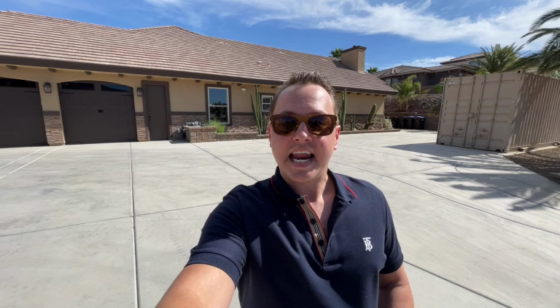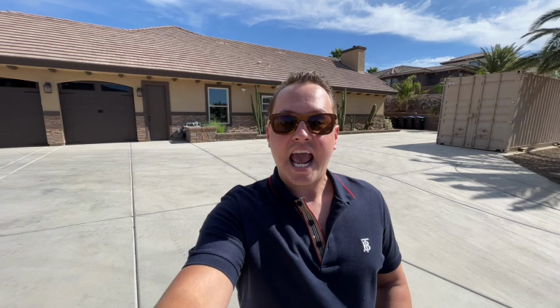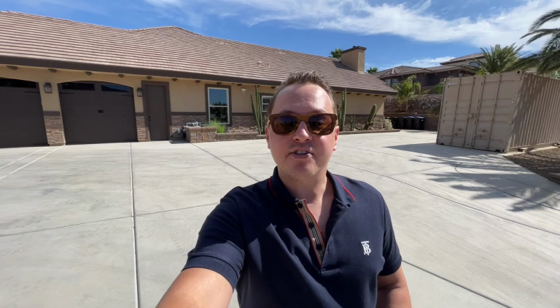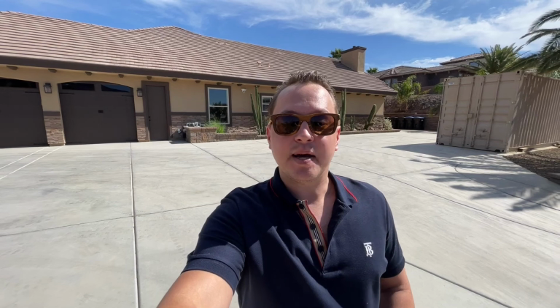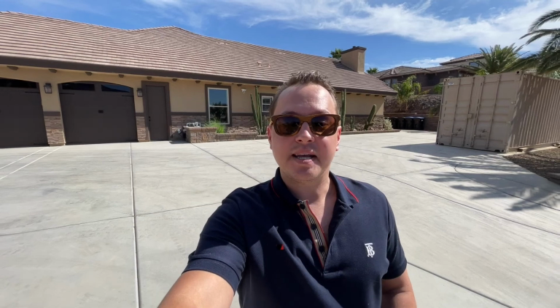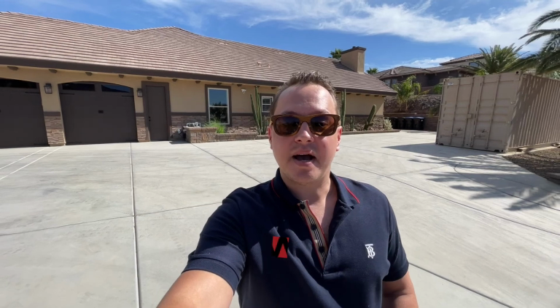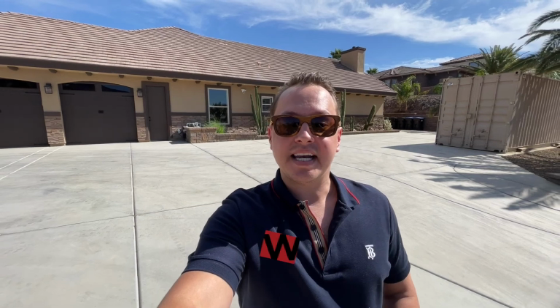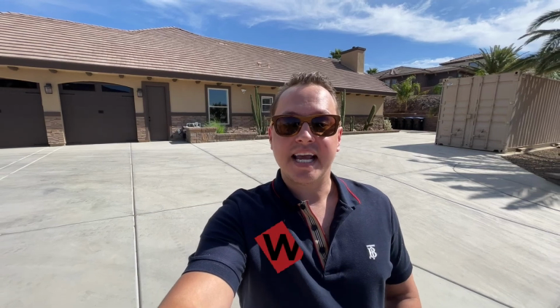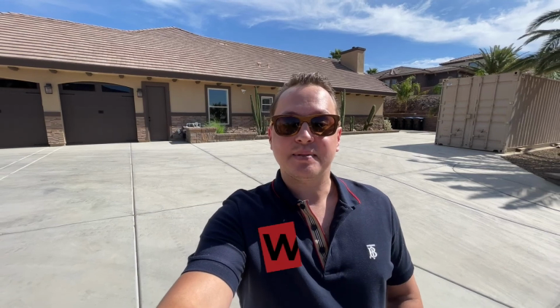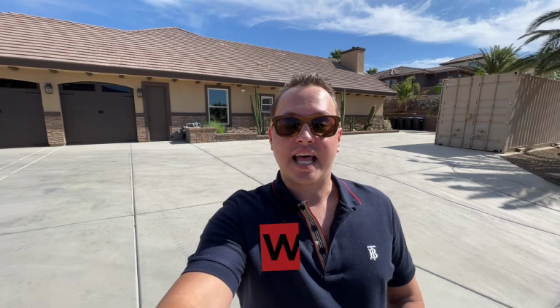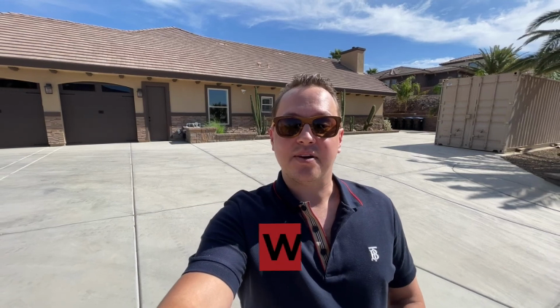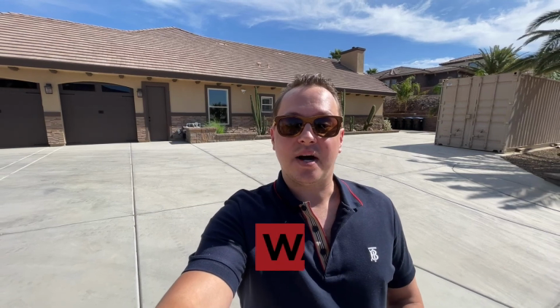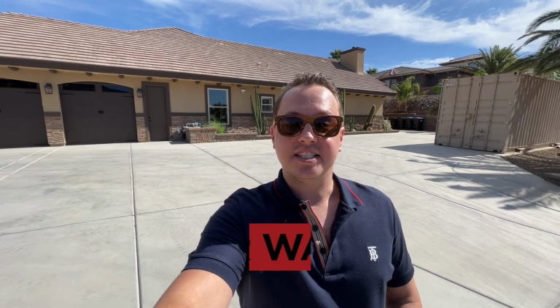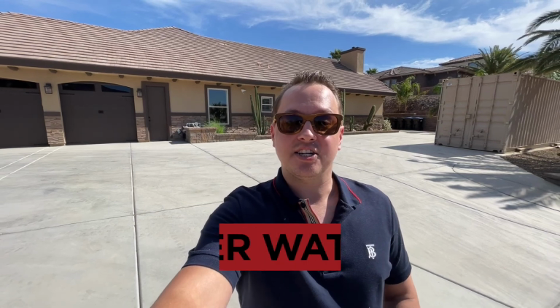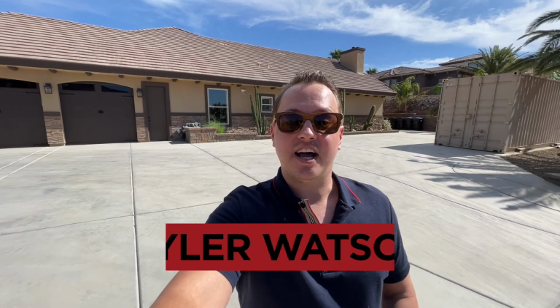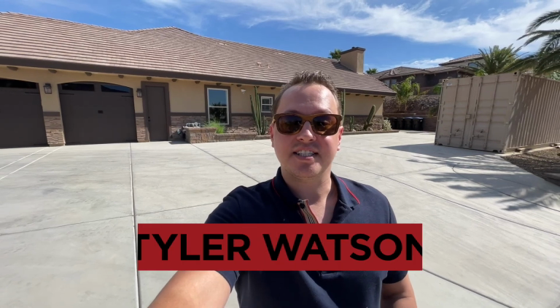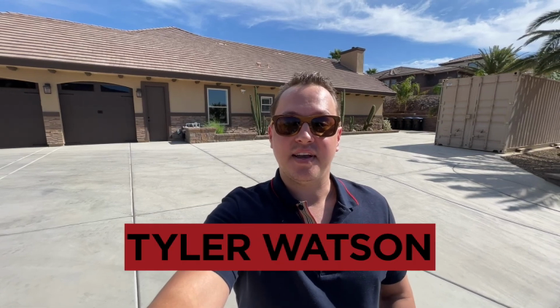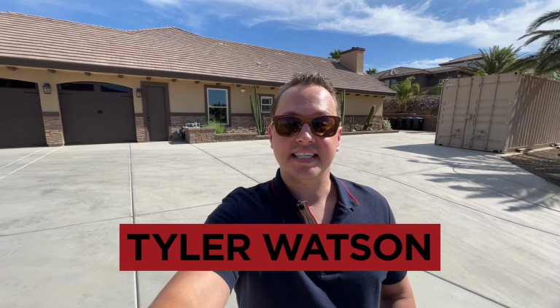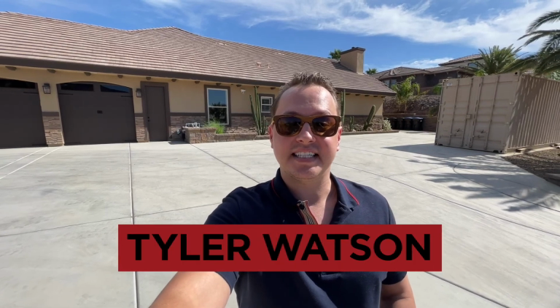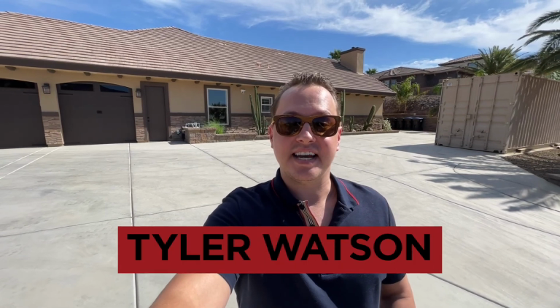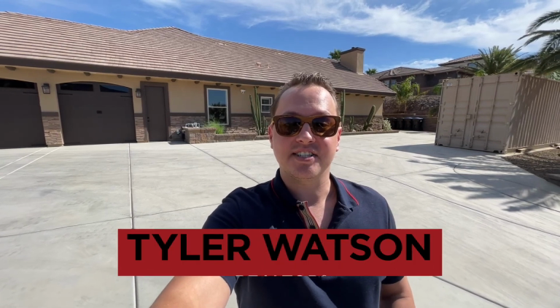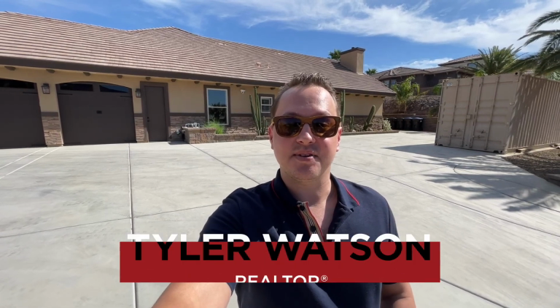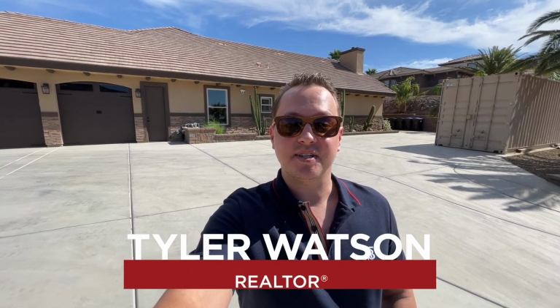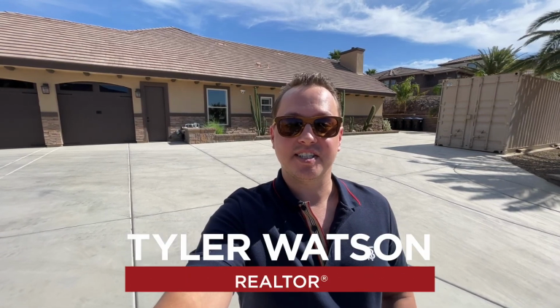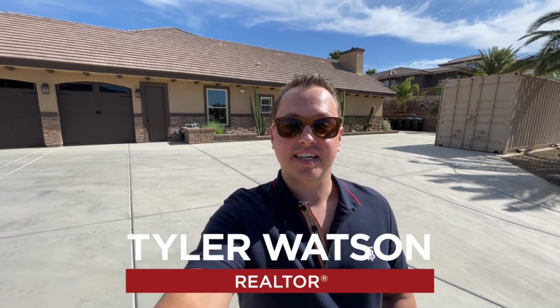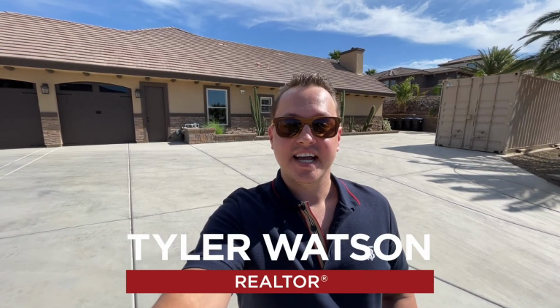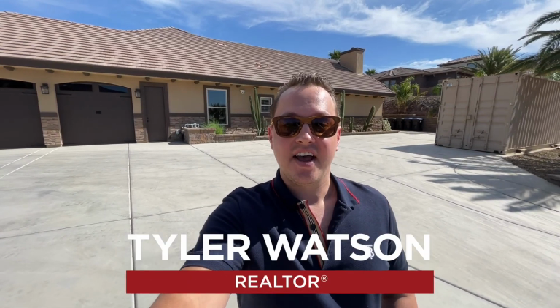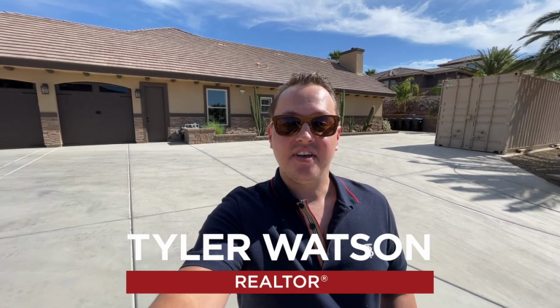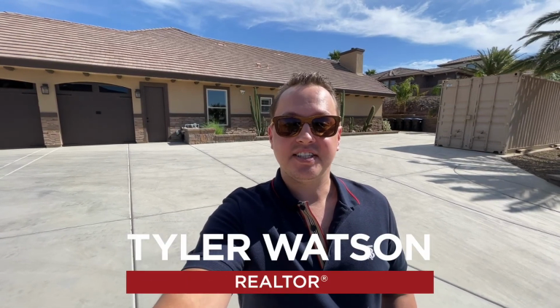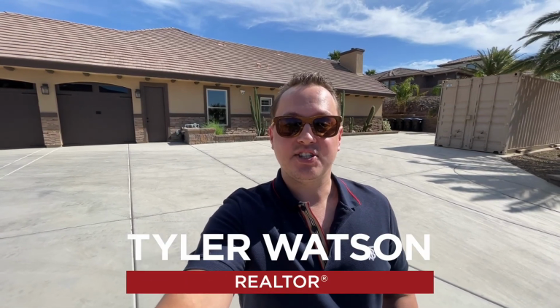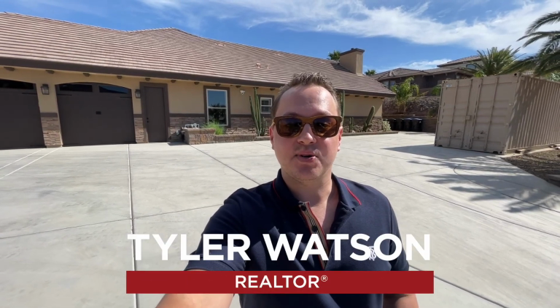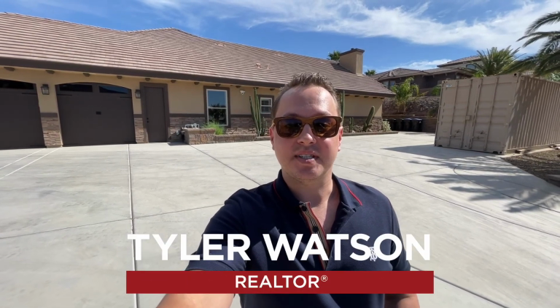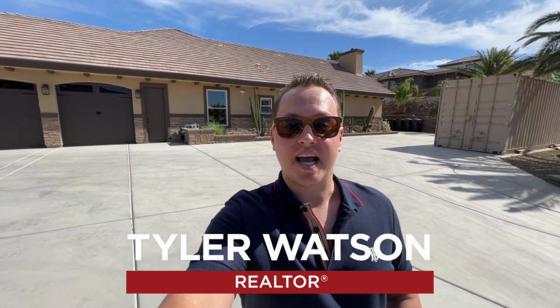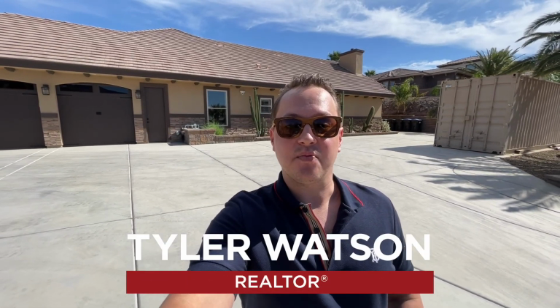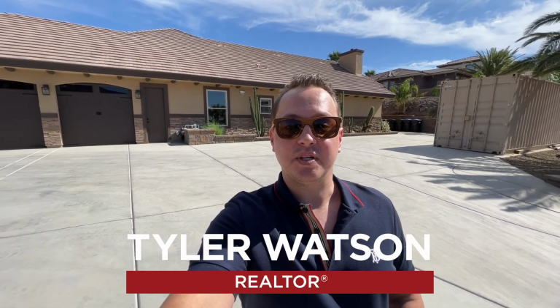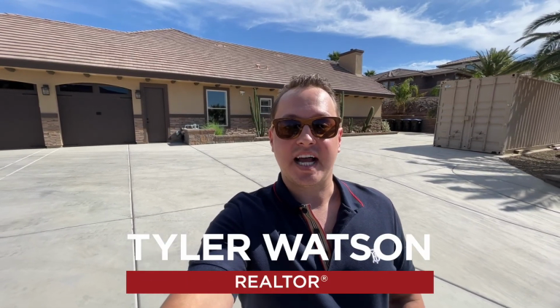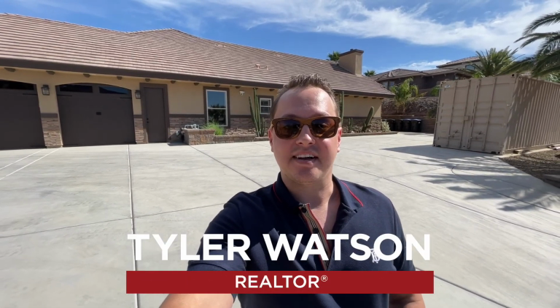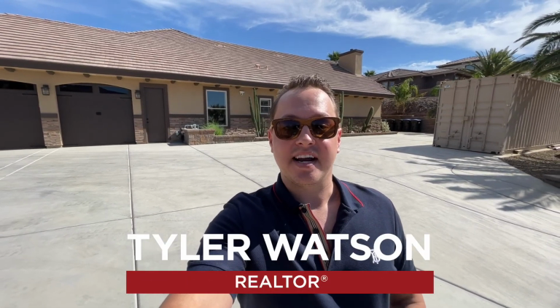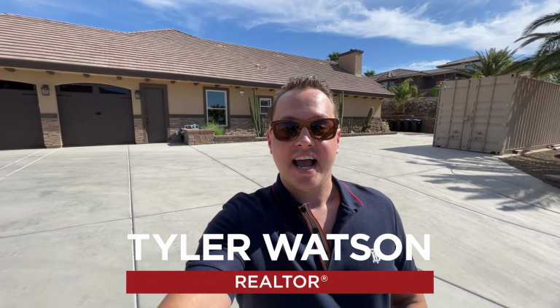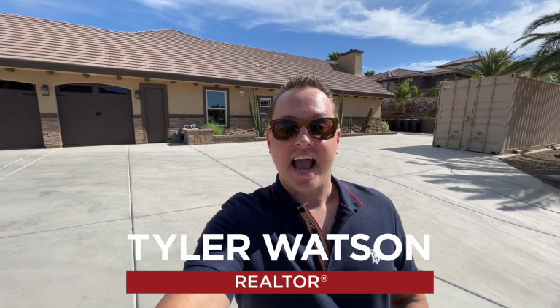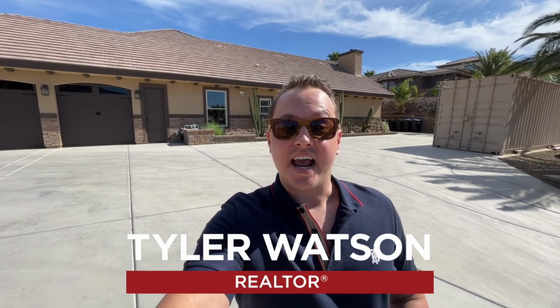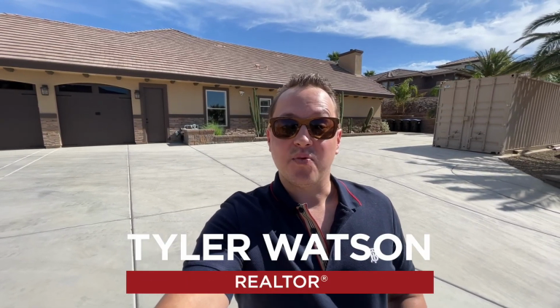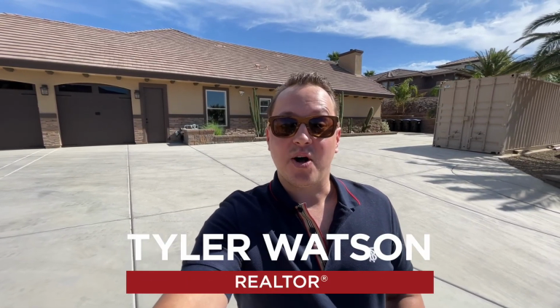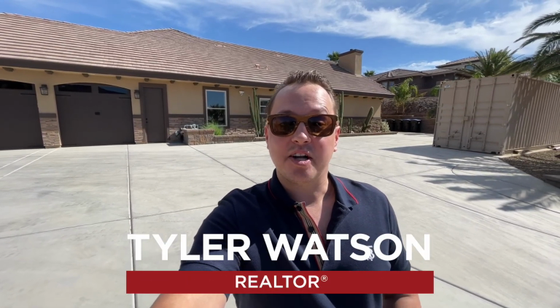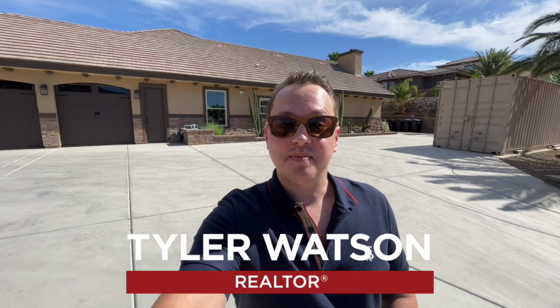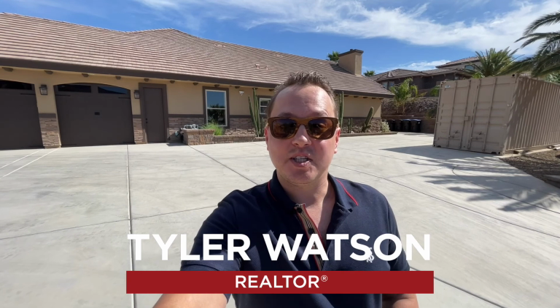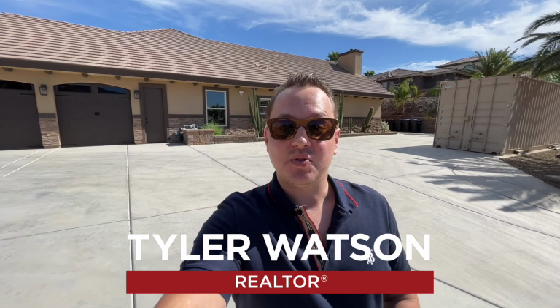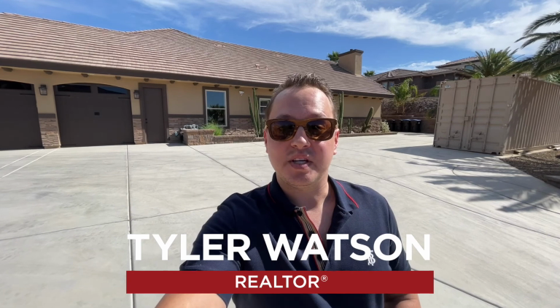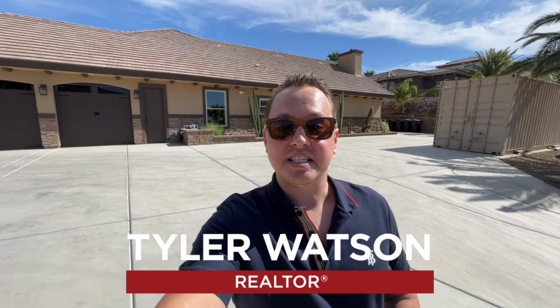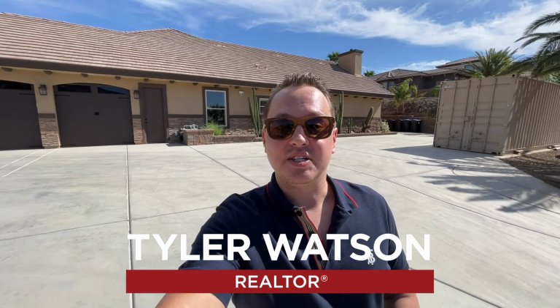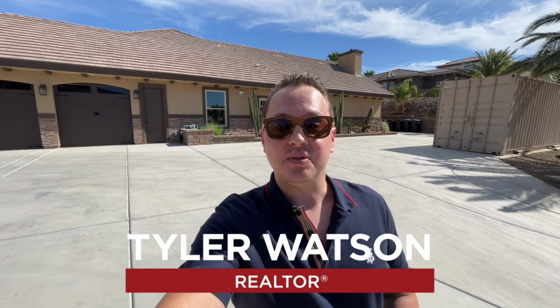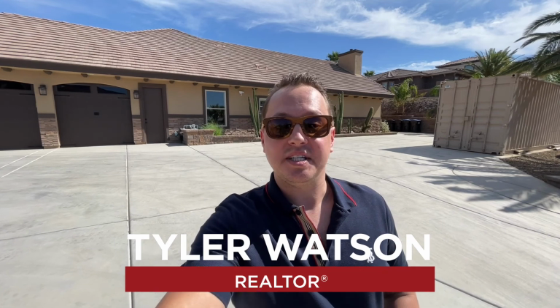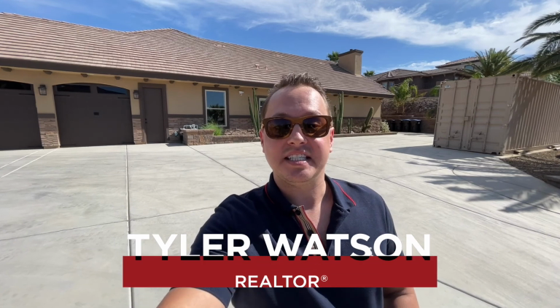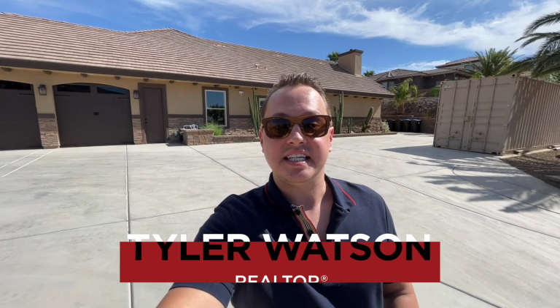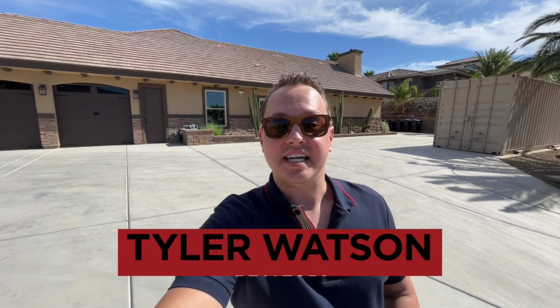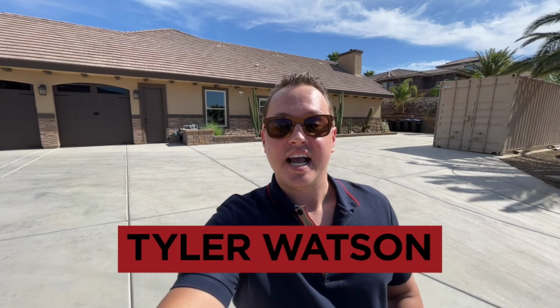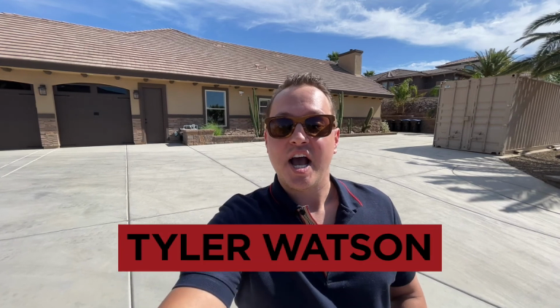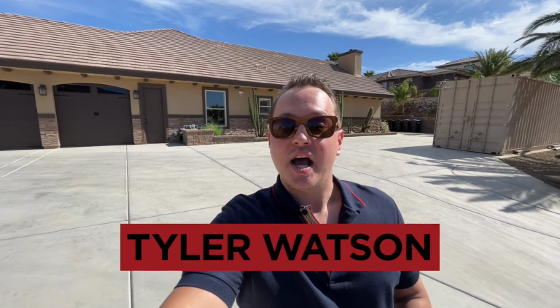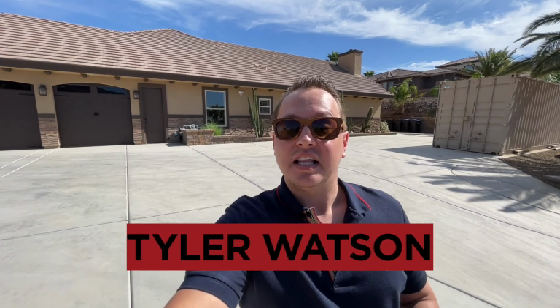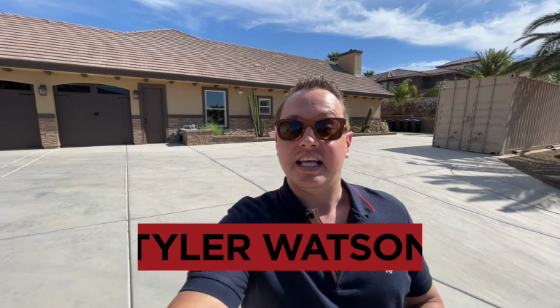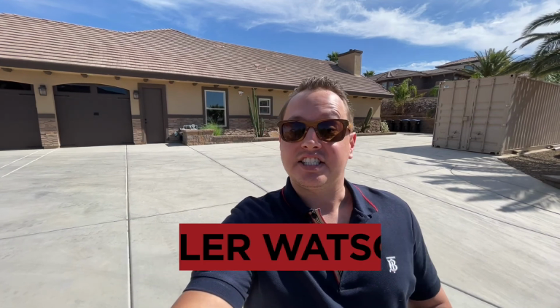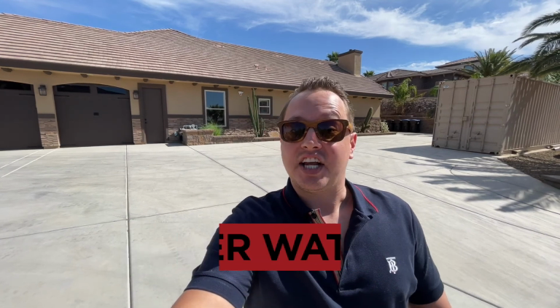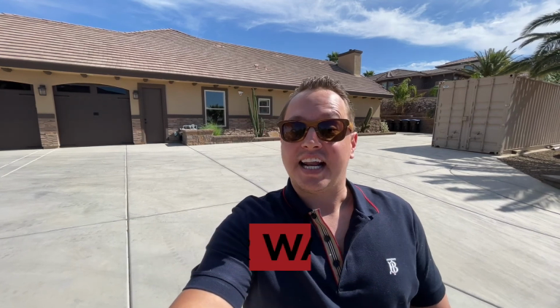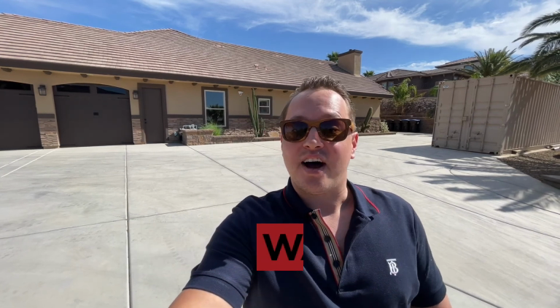Hey everybody, my name is Tyler Watson, your Las Vegas and Henderson Realtor. This is Tour Time with Tyler and welcome to this new listing. Let's check it out.